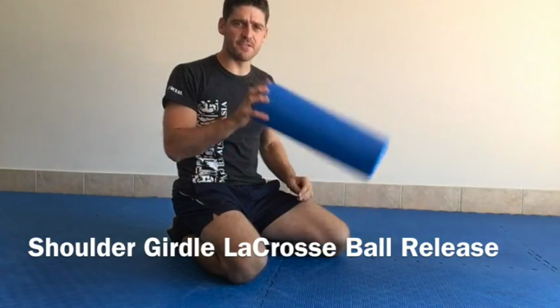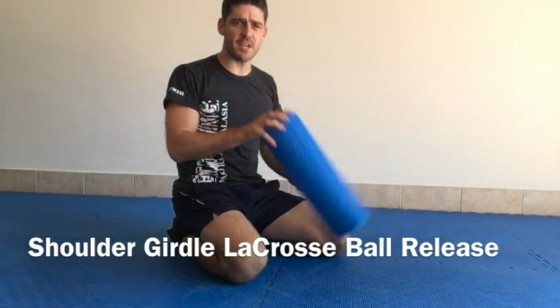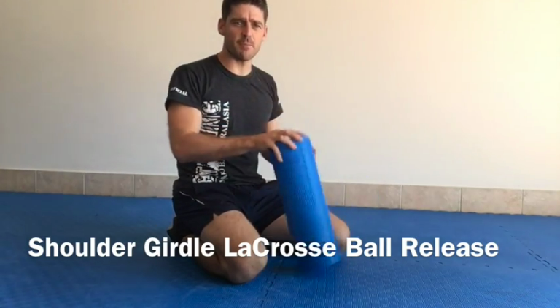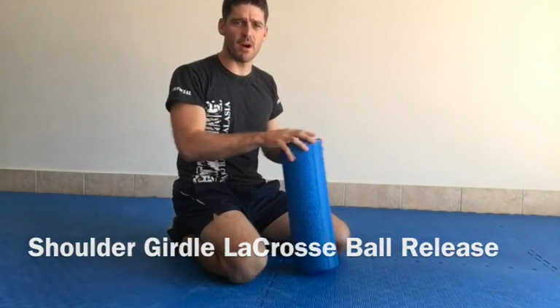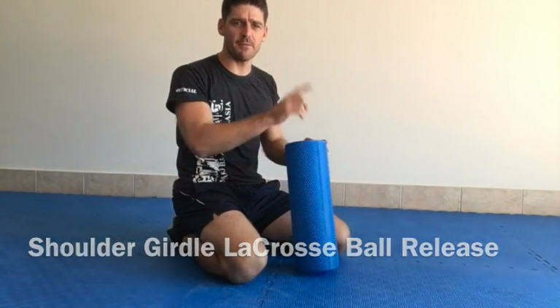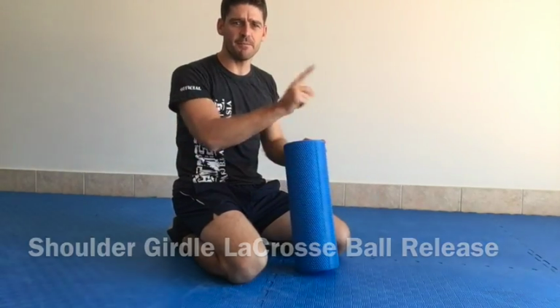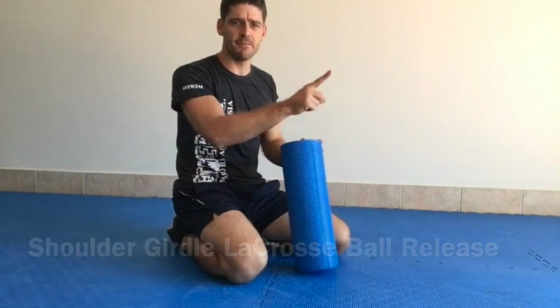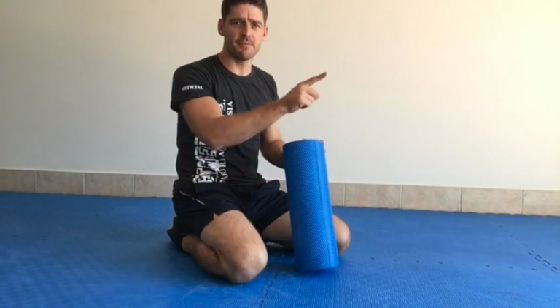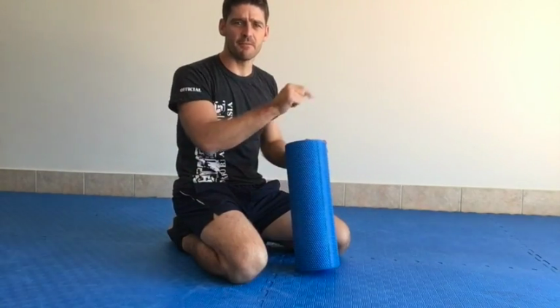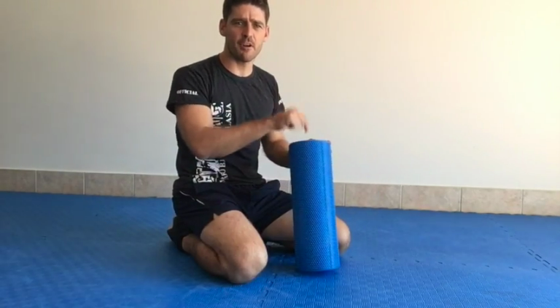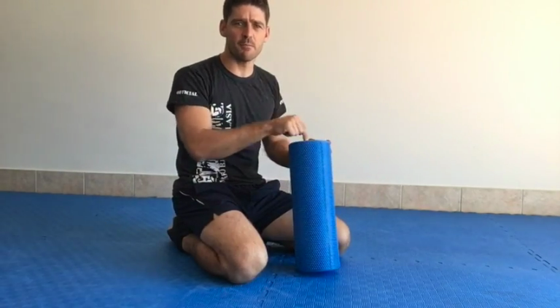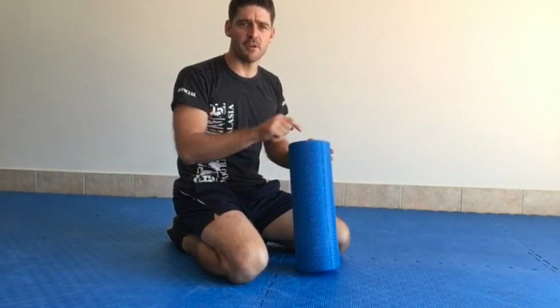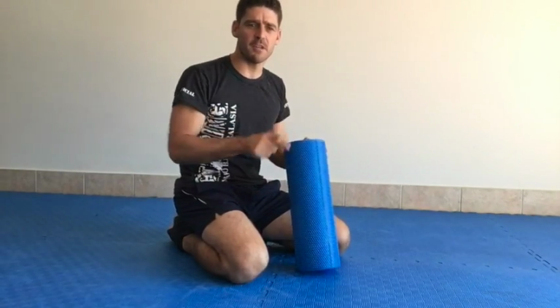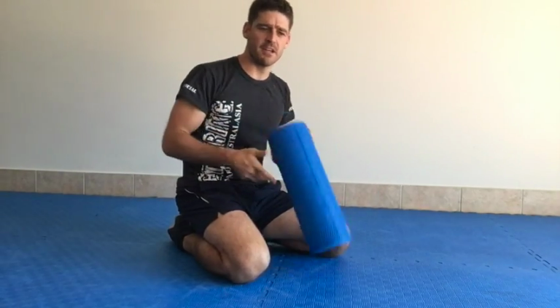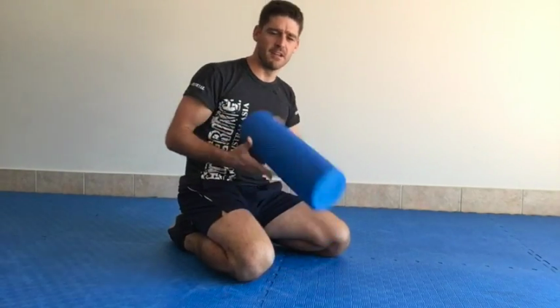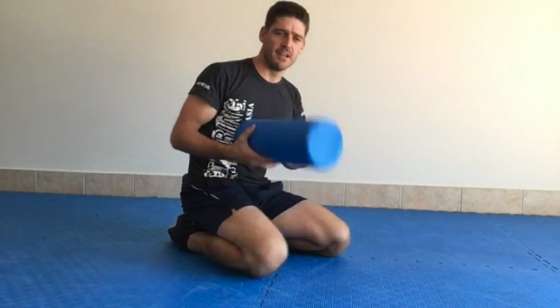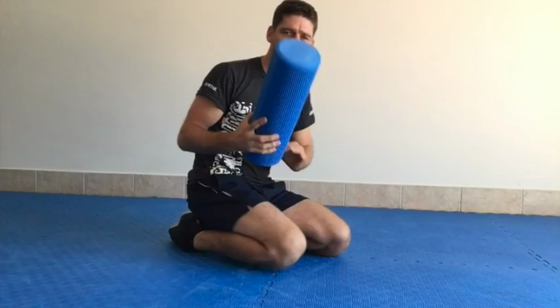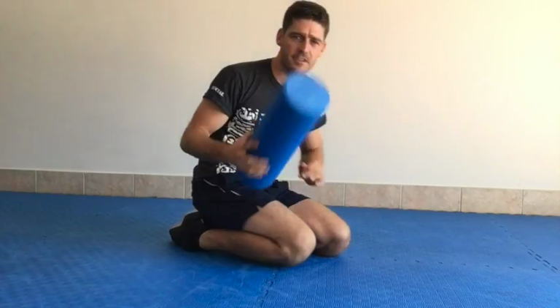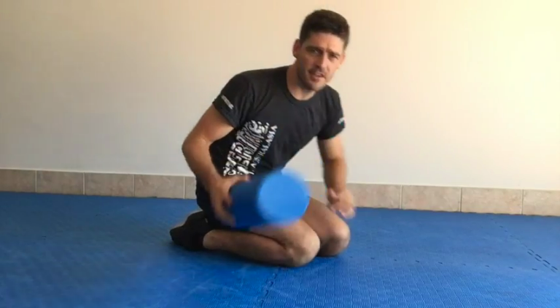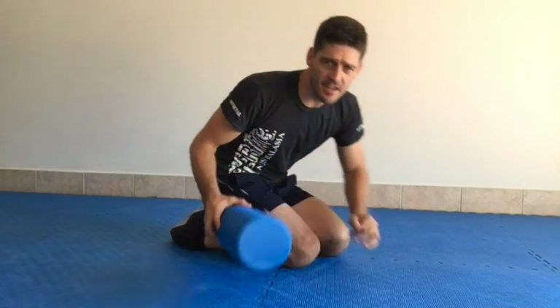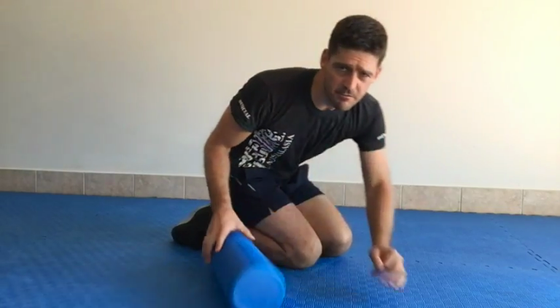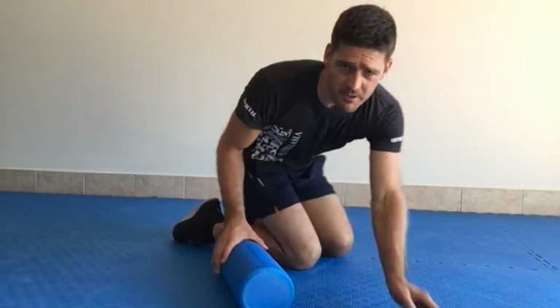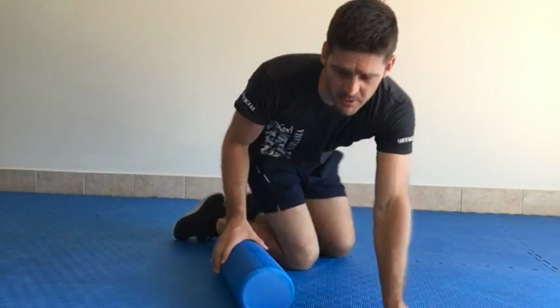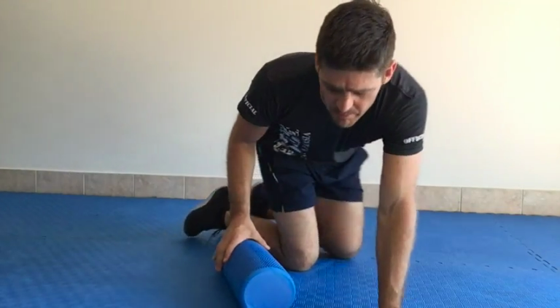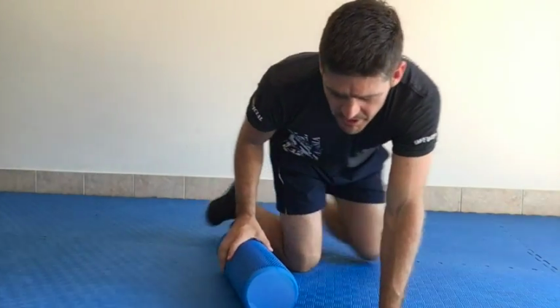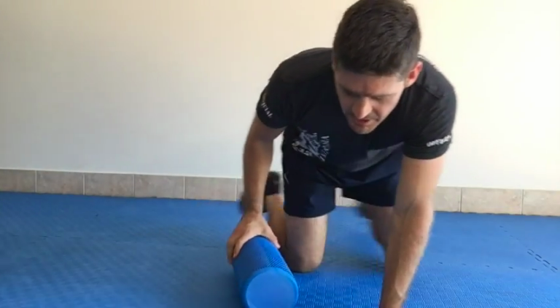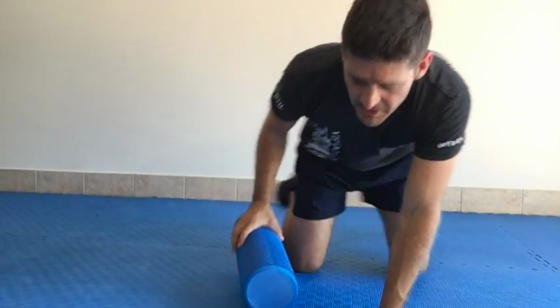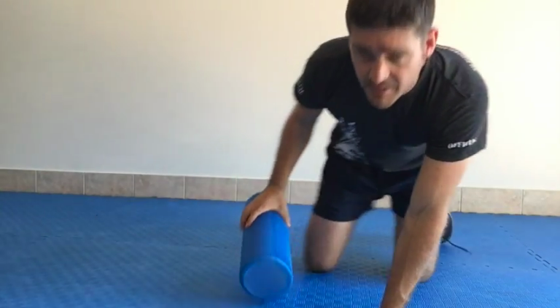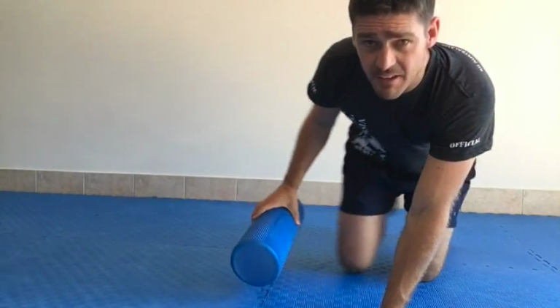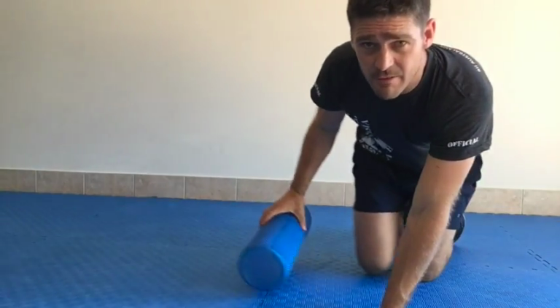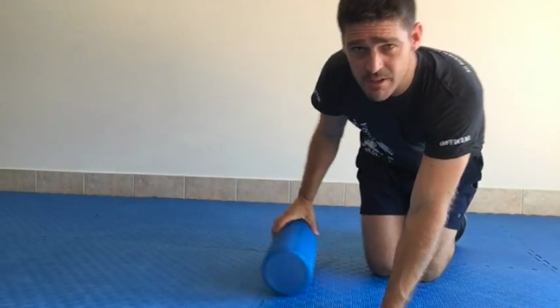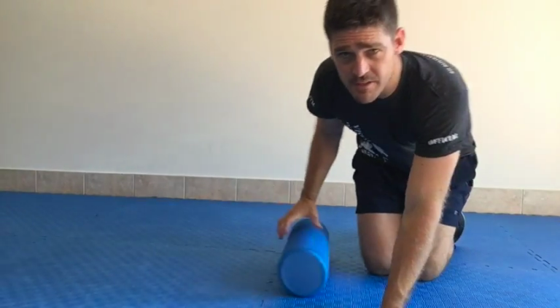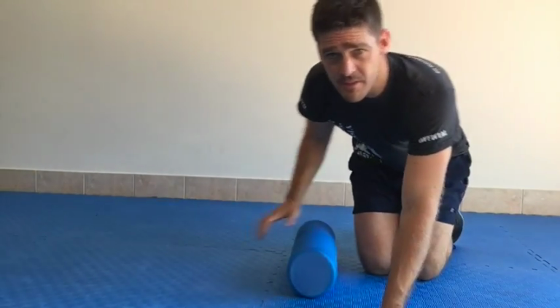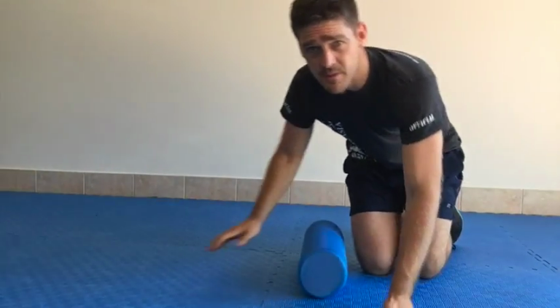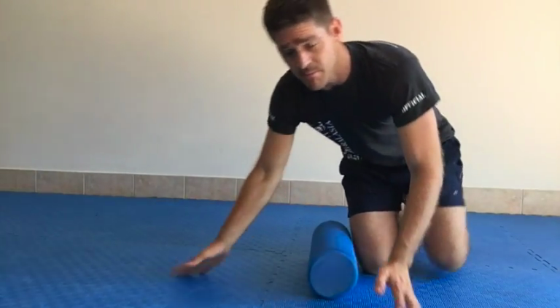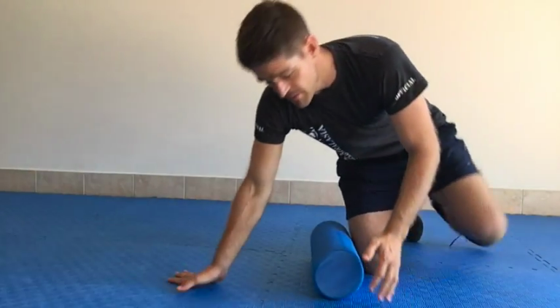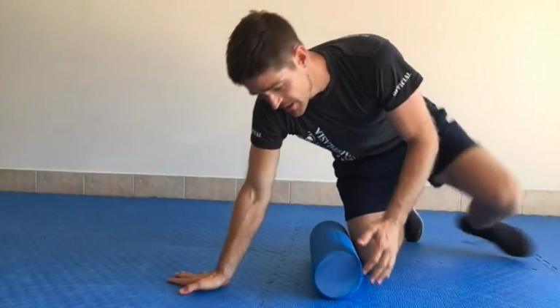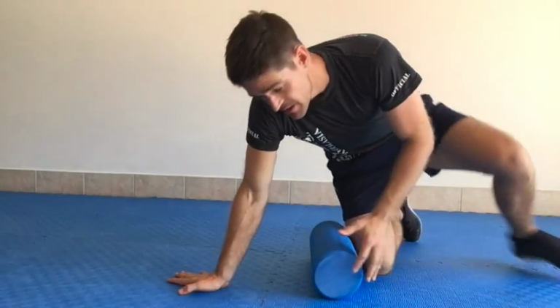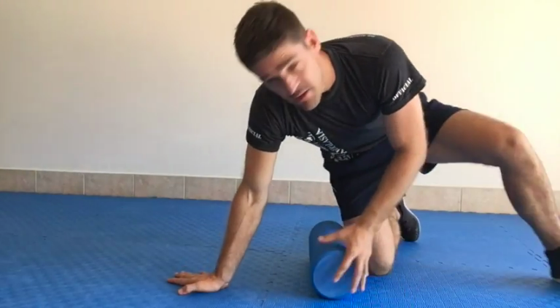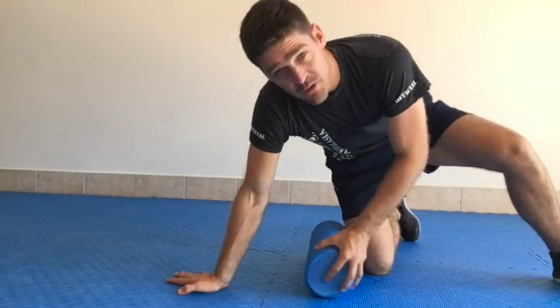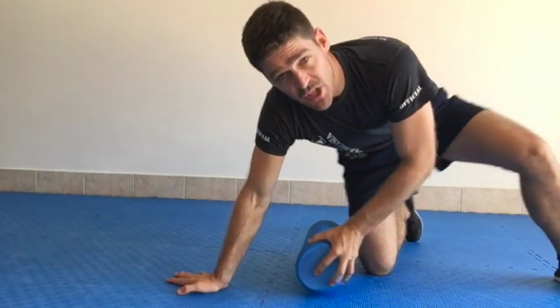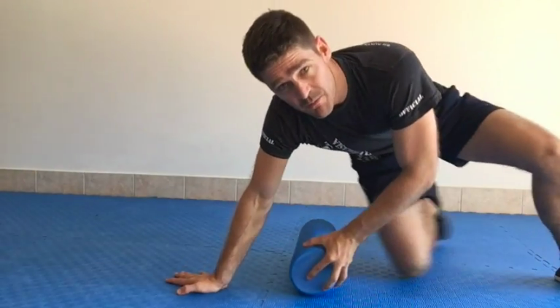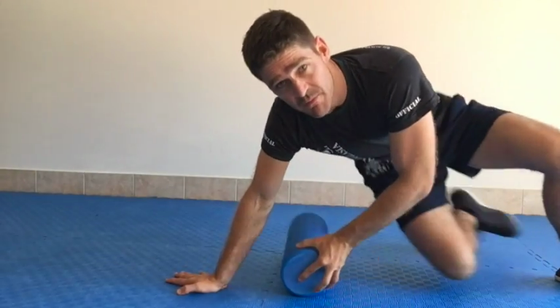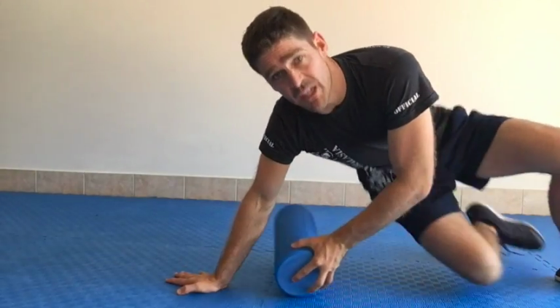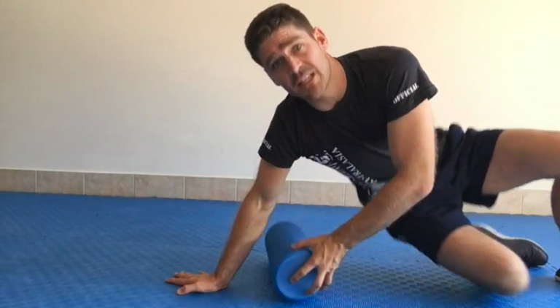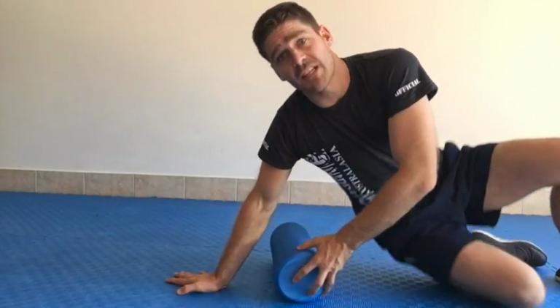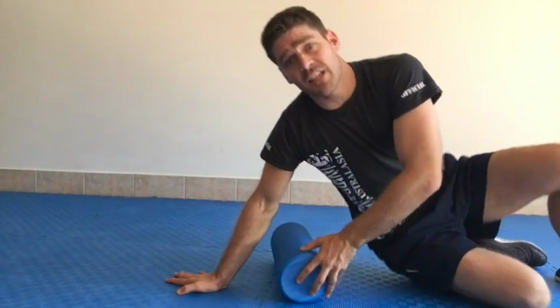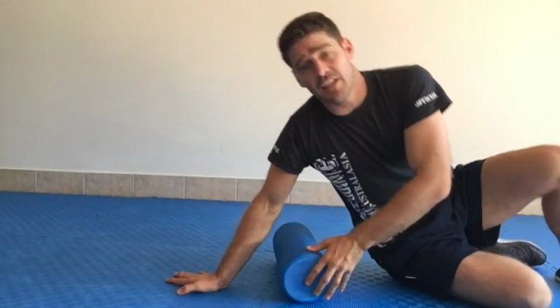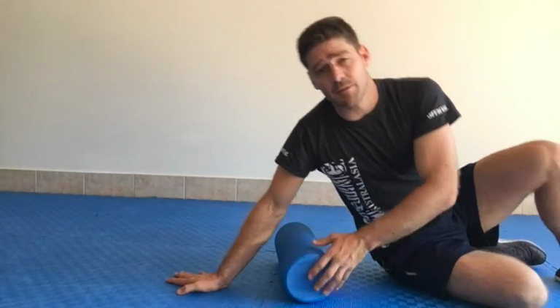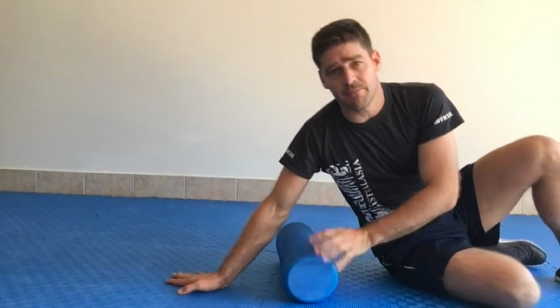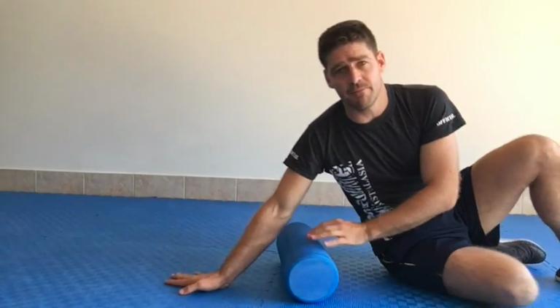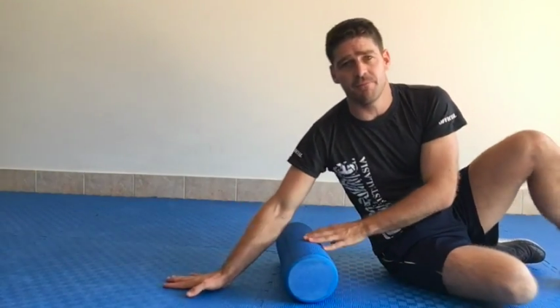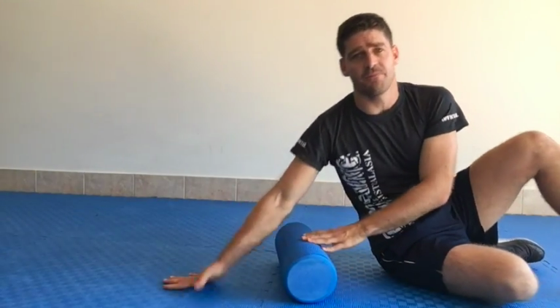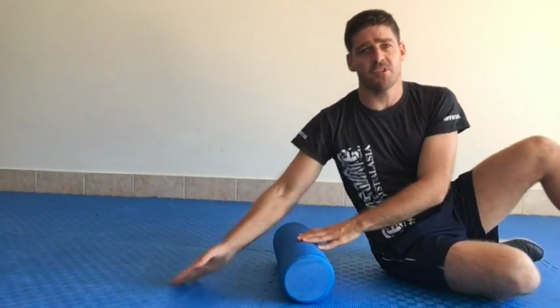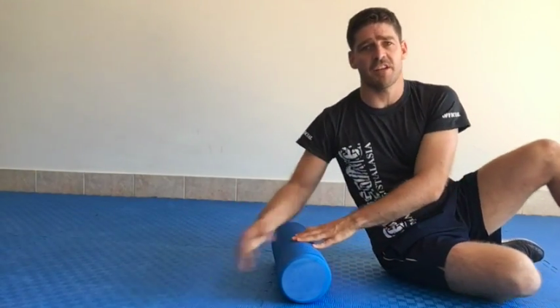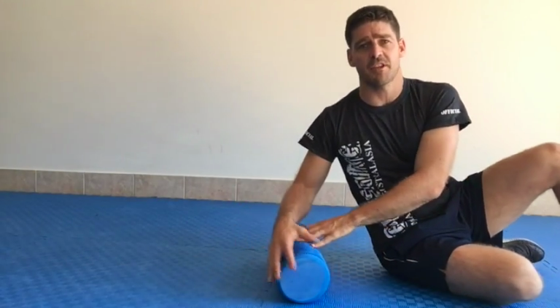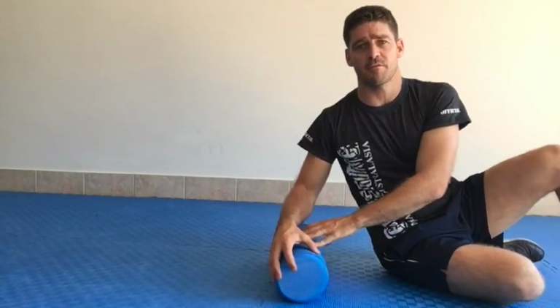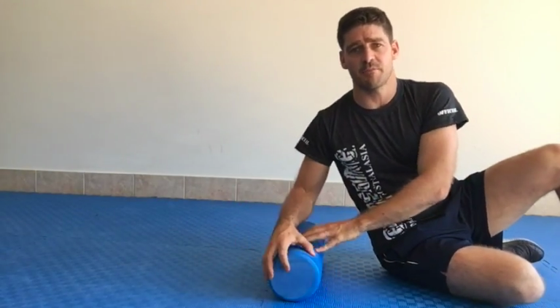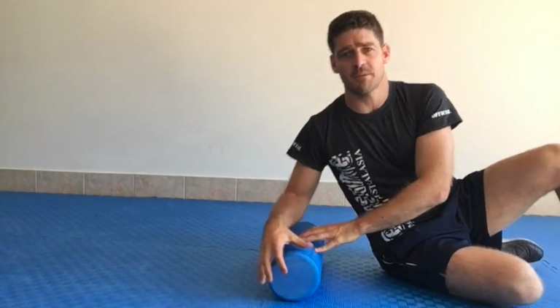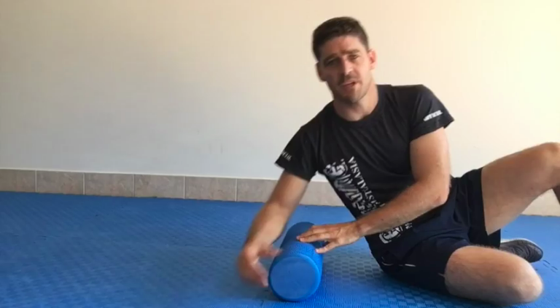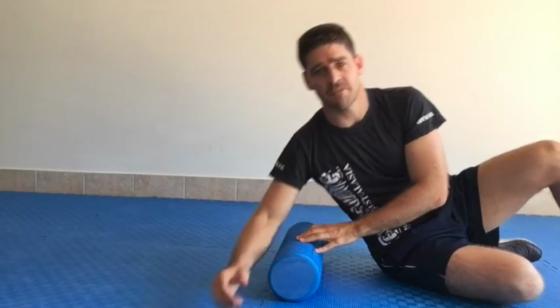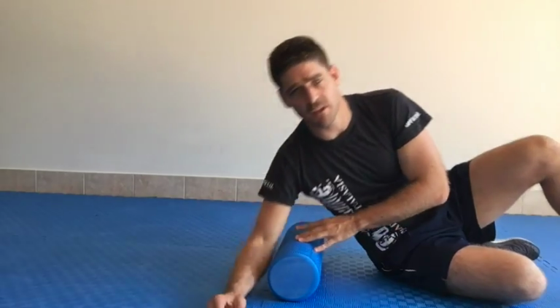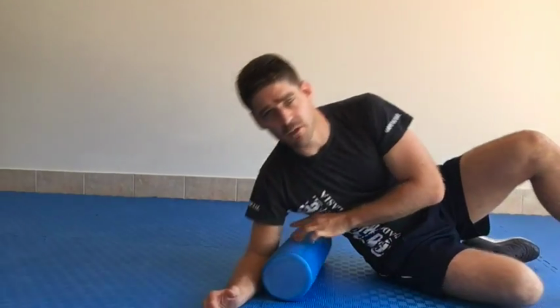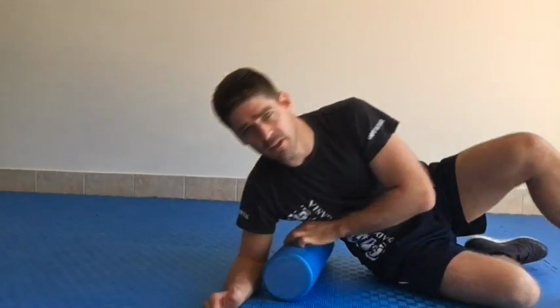Step one: foam roller. If you don't have one, we've got them at the clinic and everyone sells them. Cheap and easy to get — you don't have to get them from us, but you have to get one.